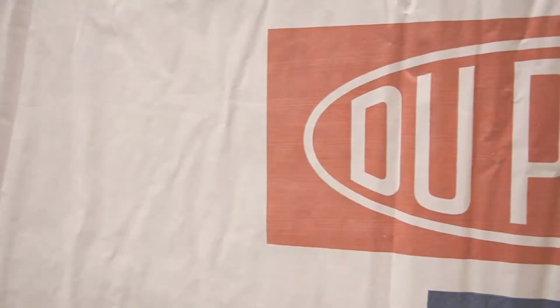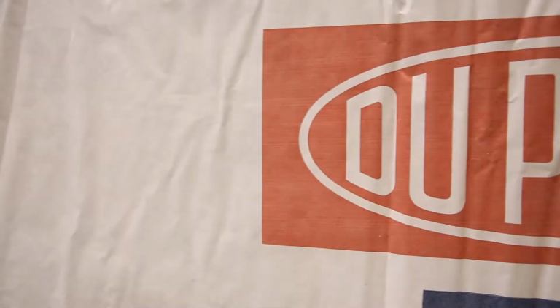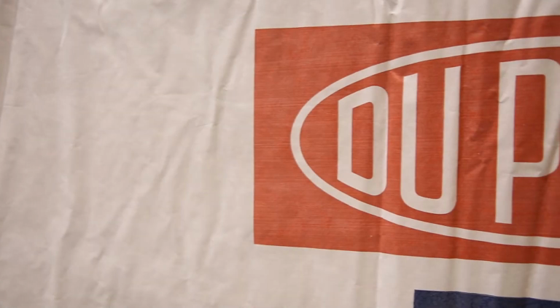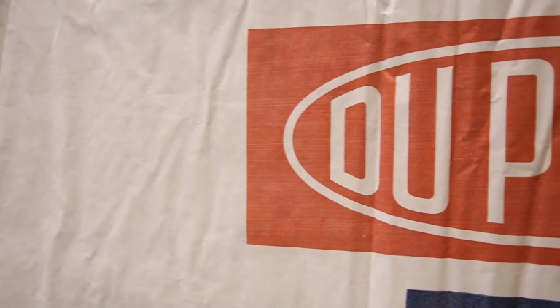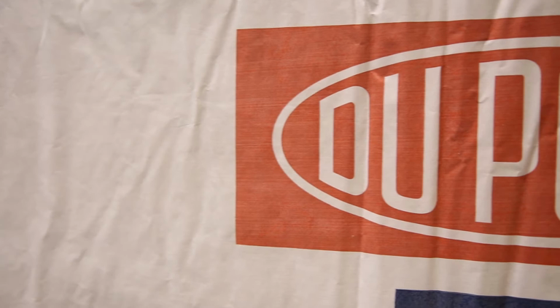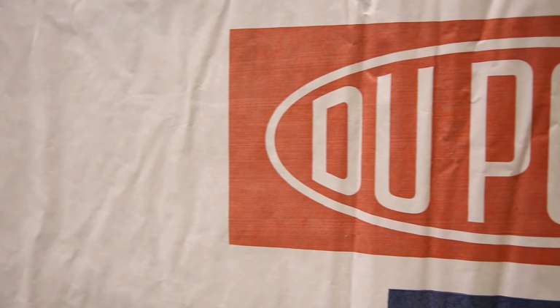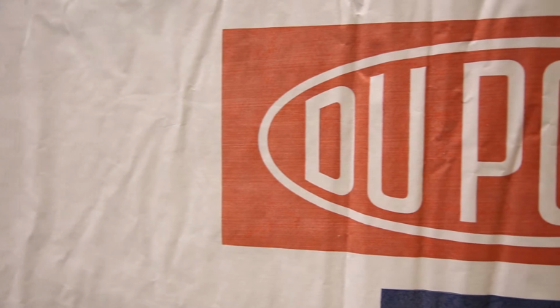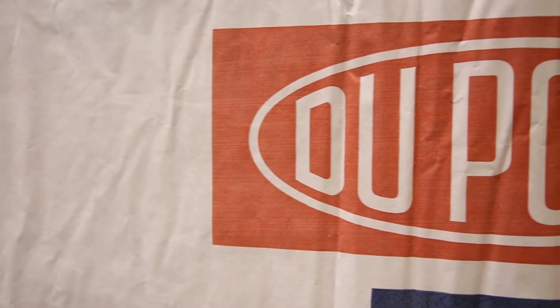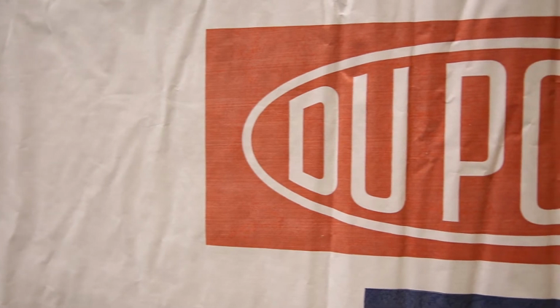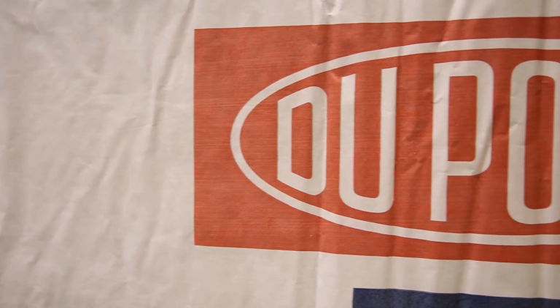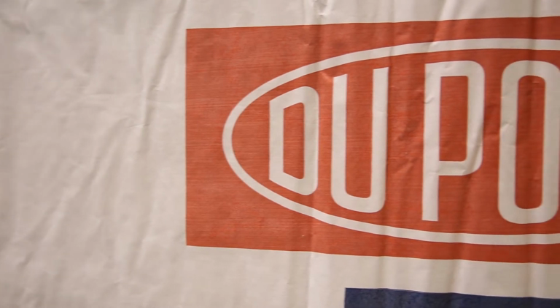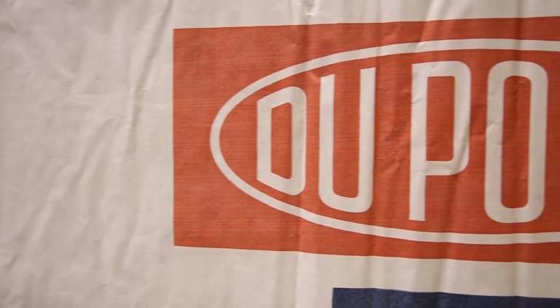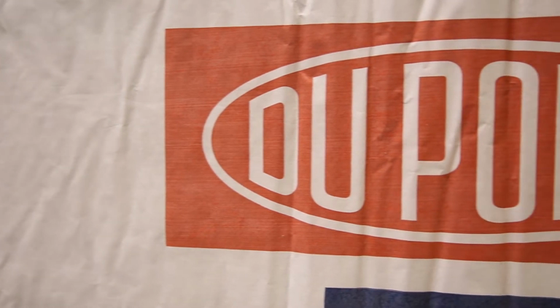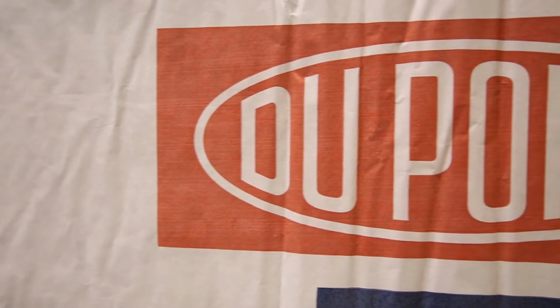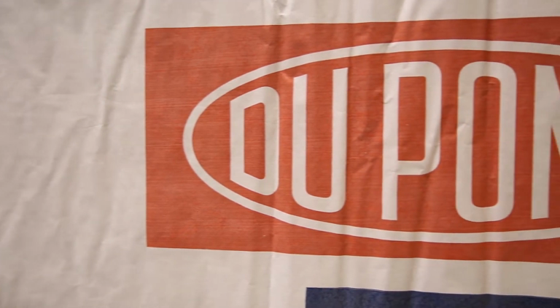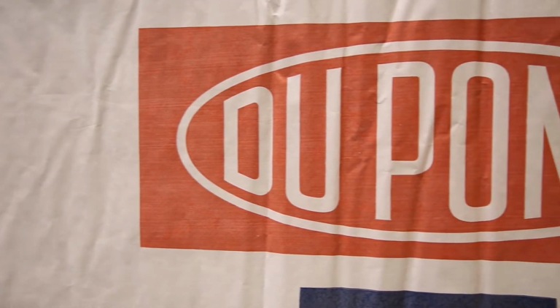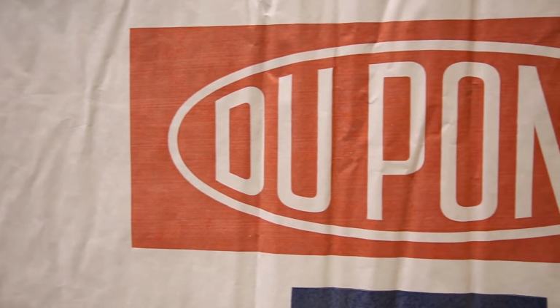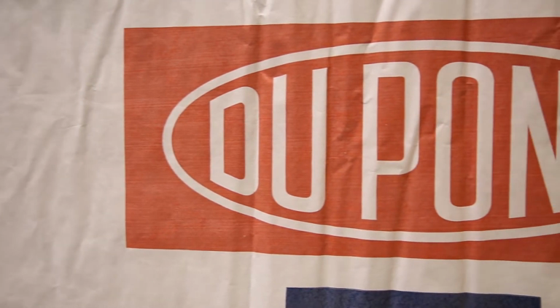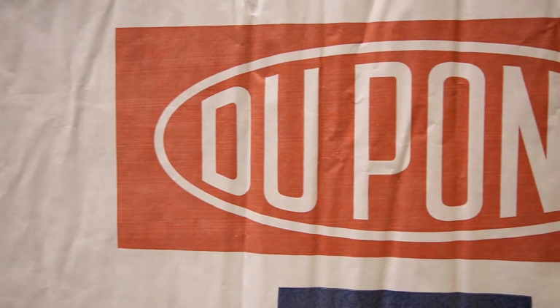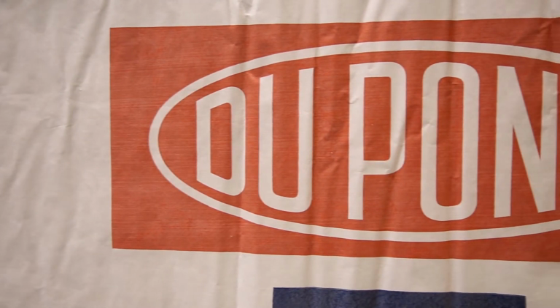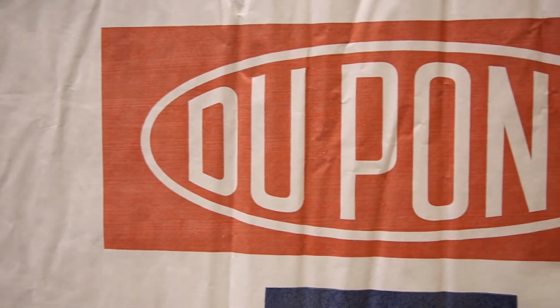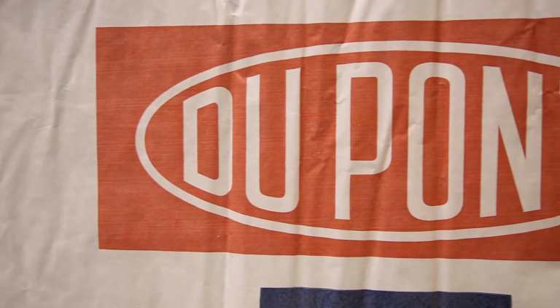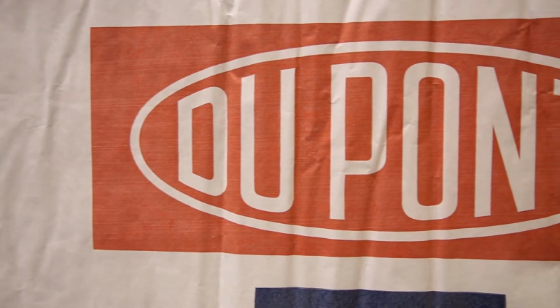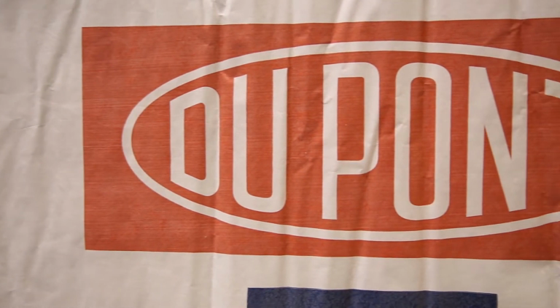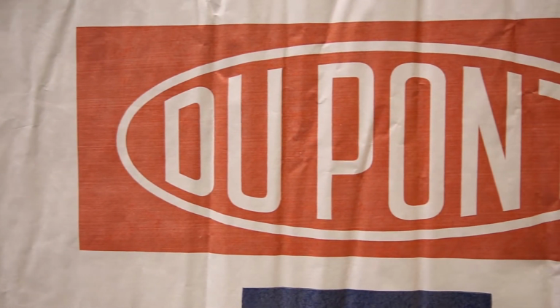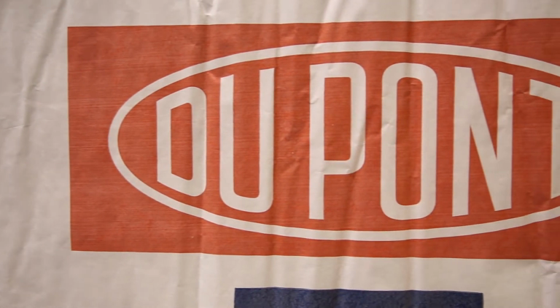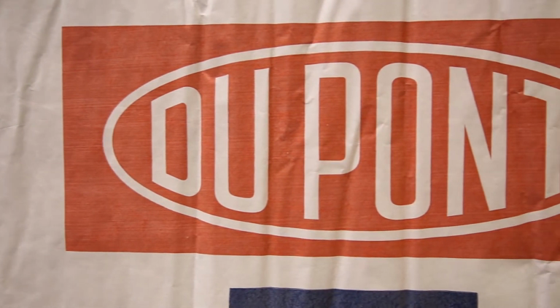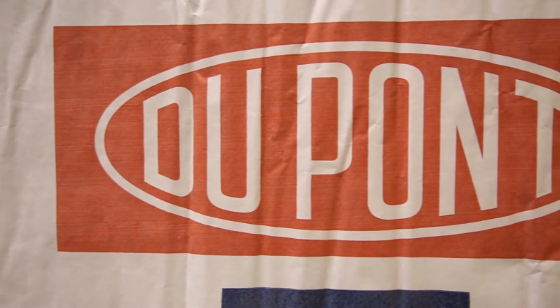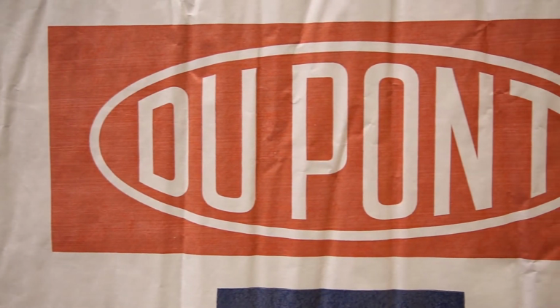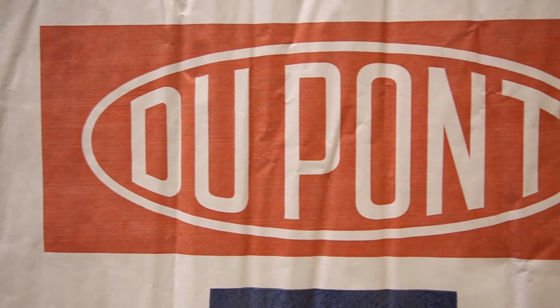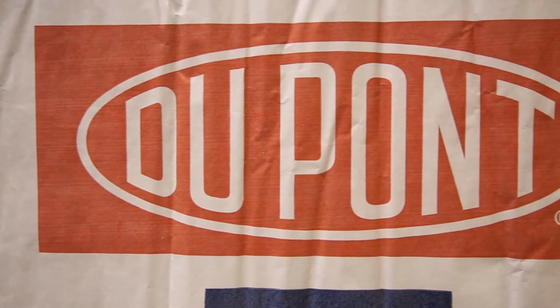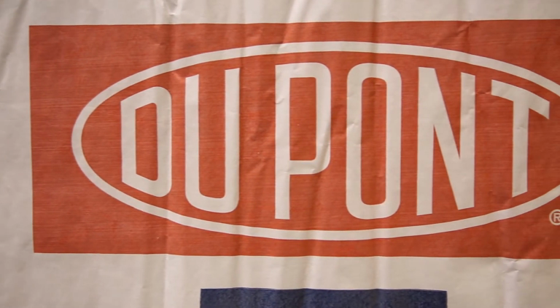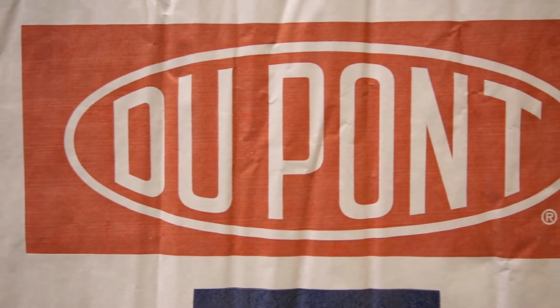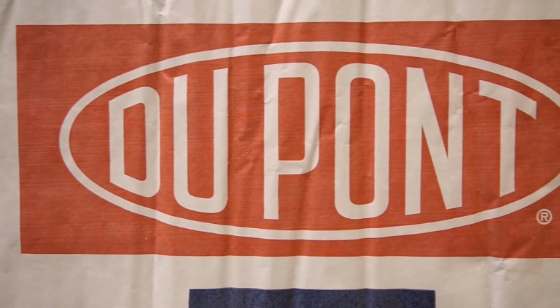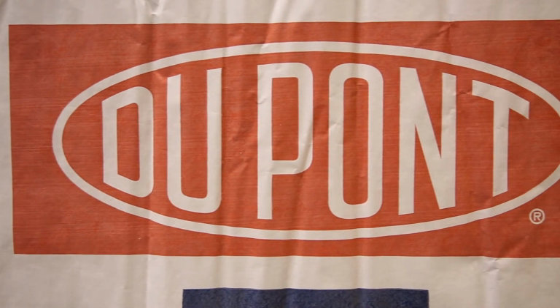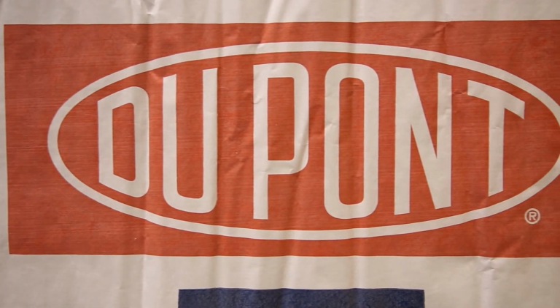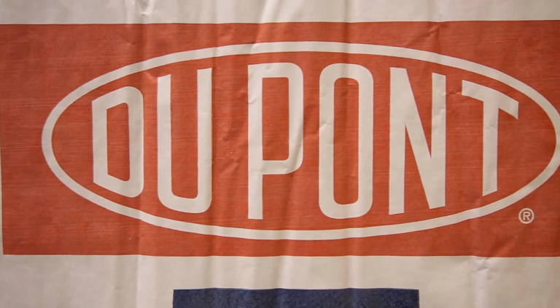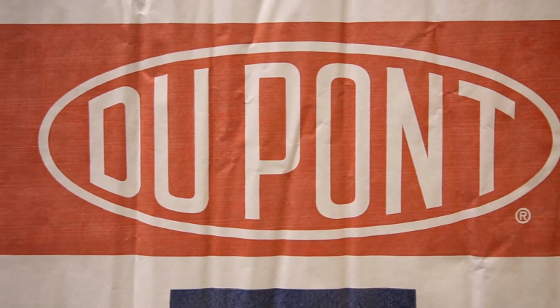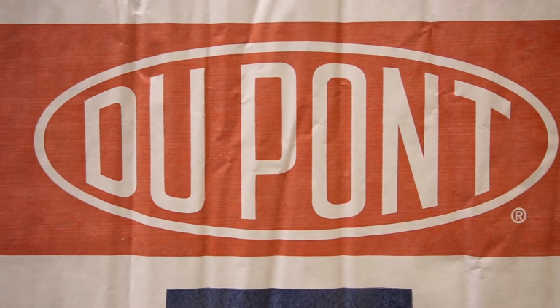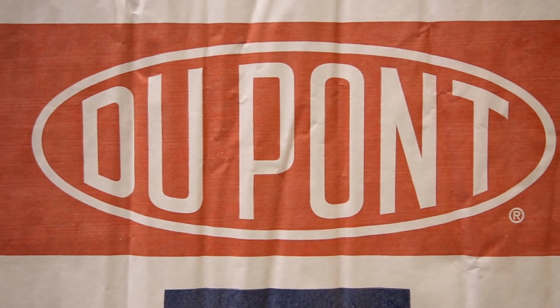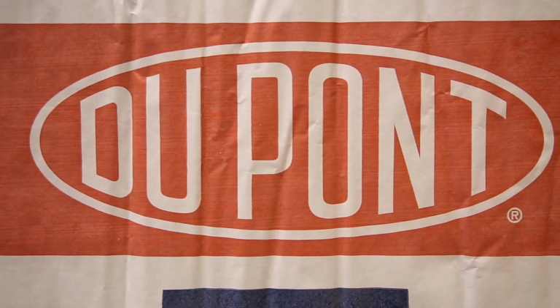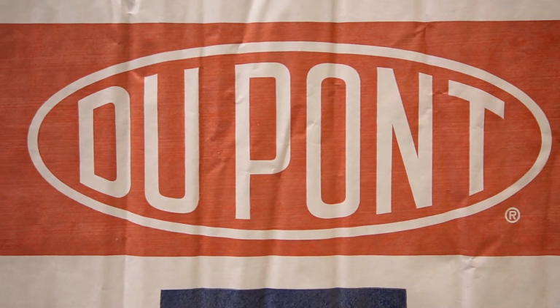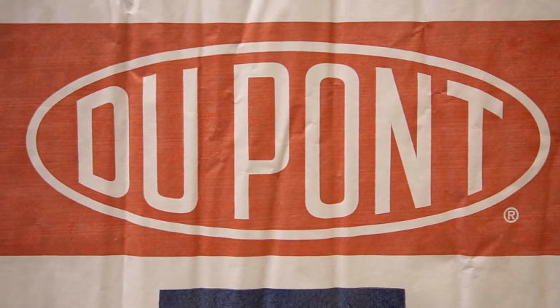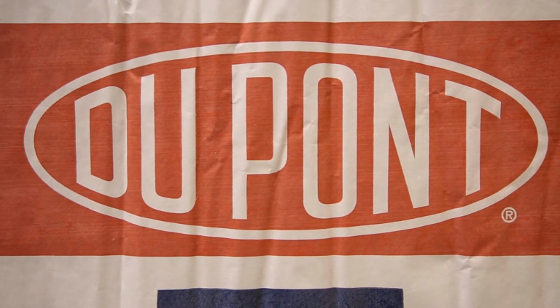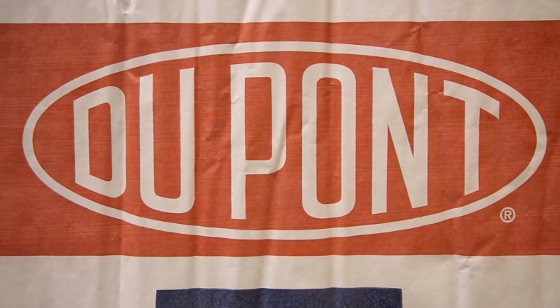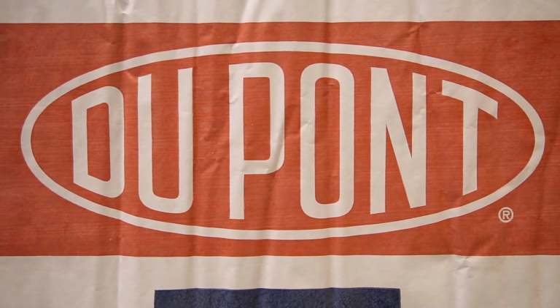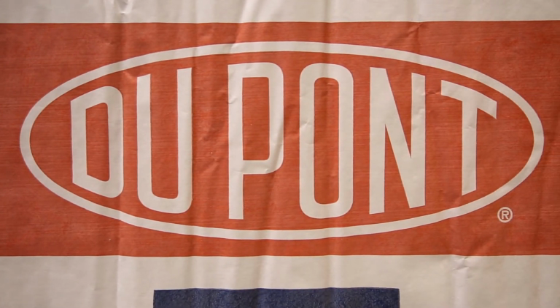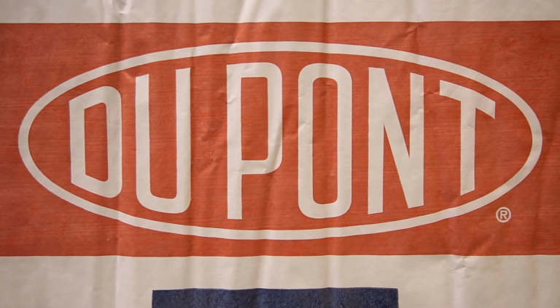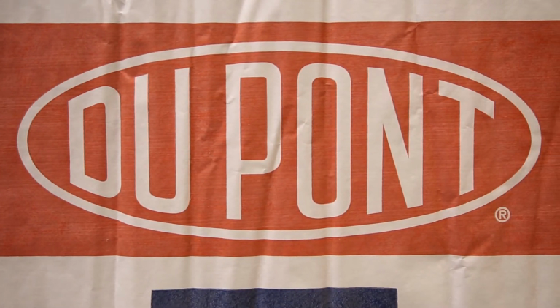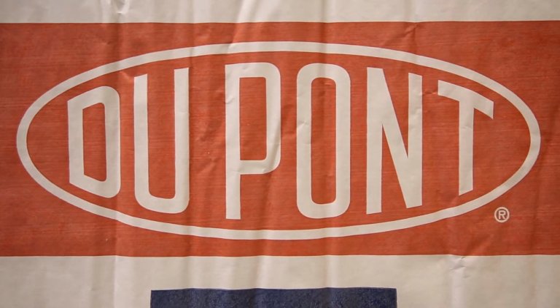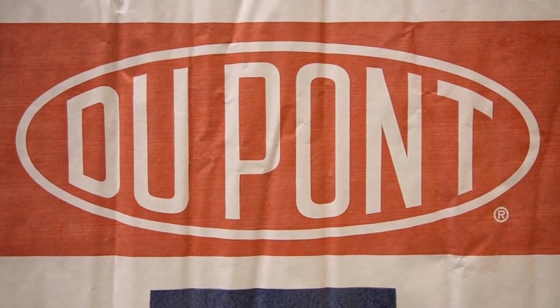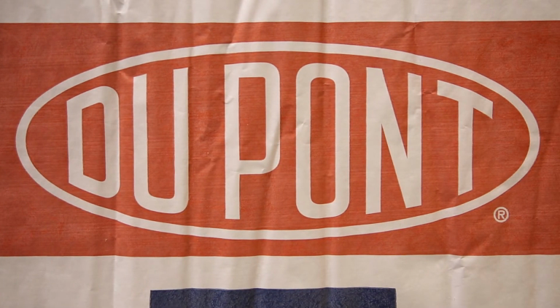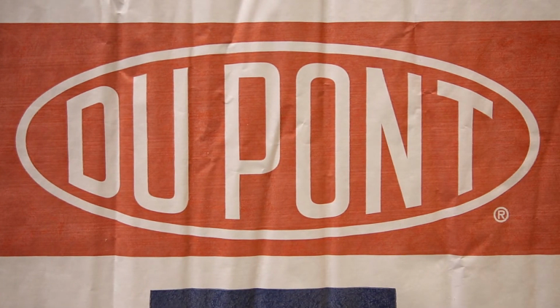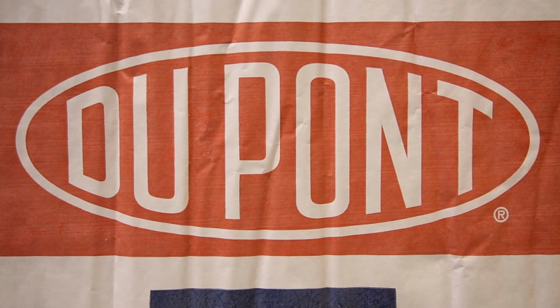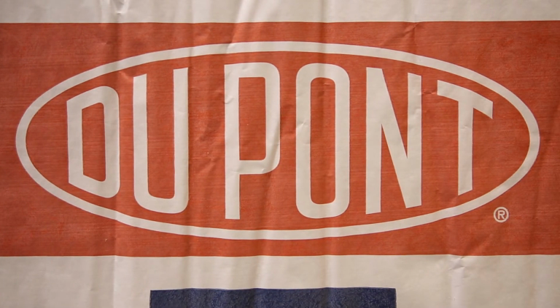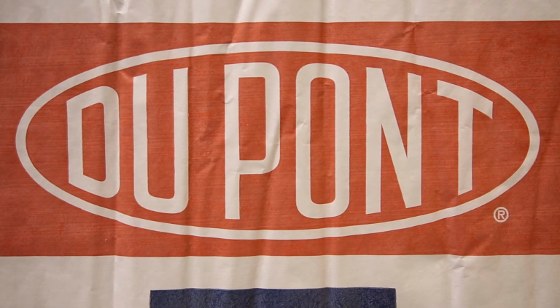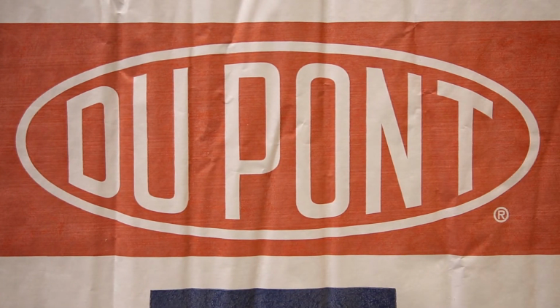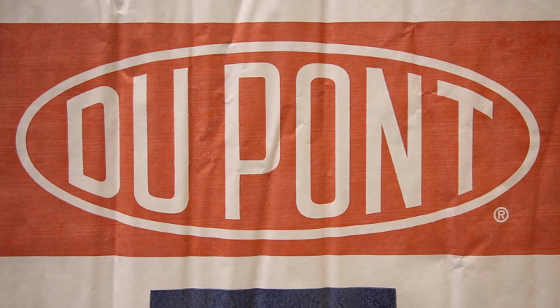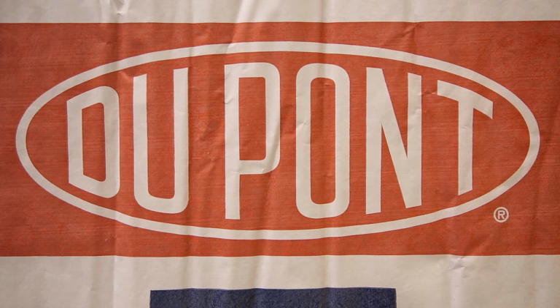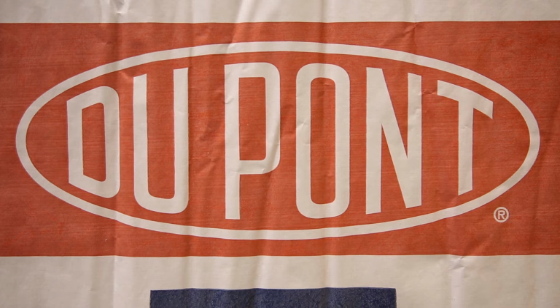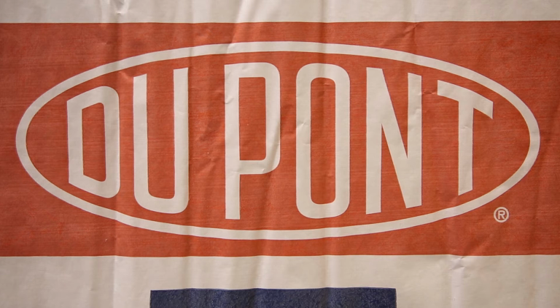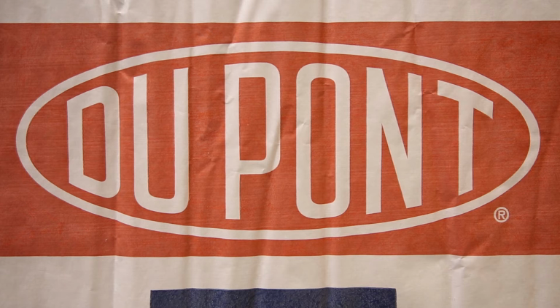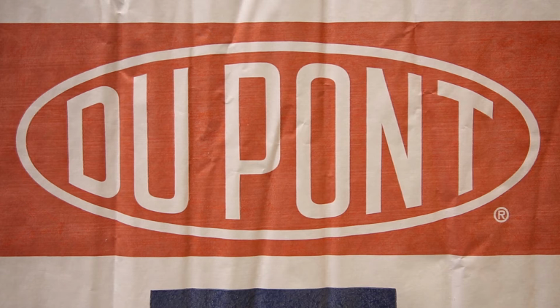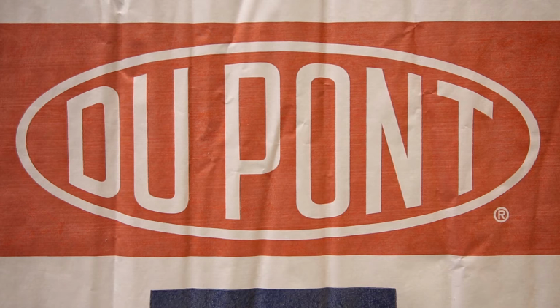Hi, my name is Chris Fetterman with DuPont. I work in DuPont Building Innovations in a new product development role.